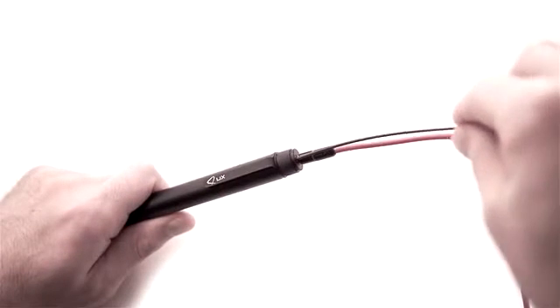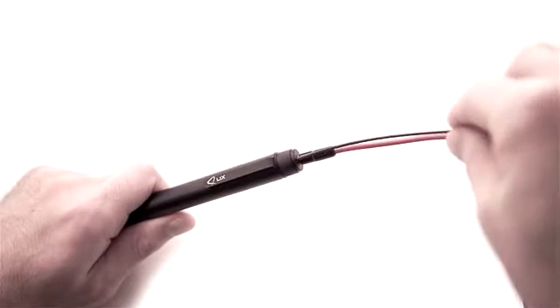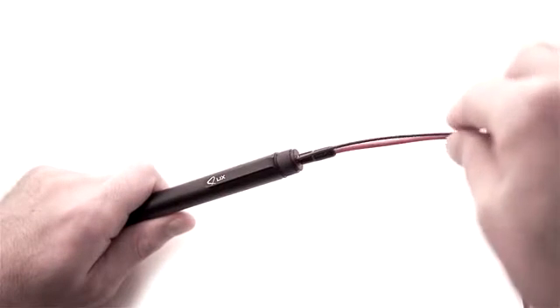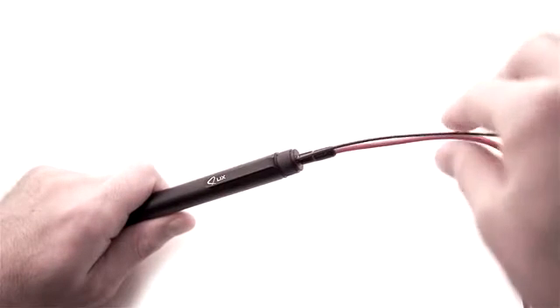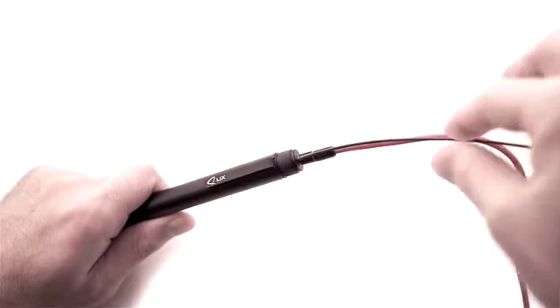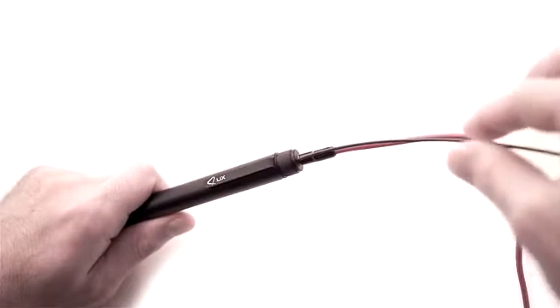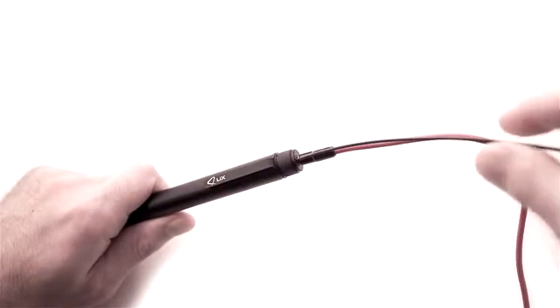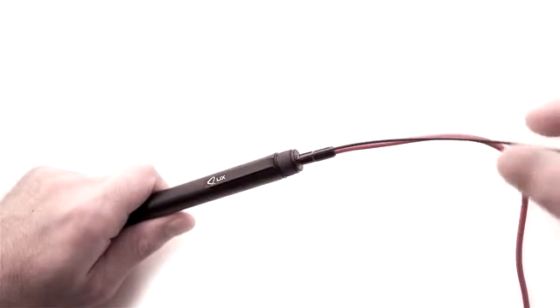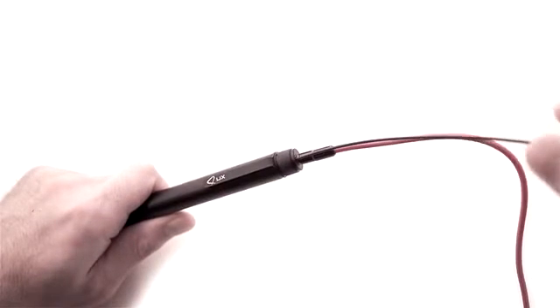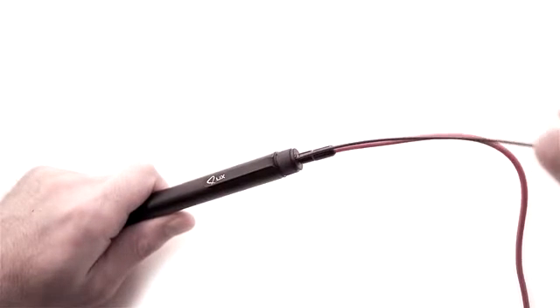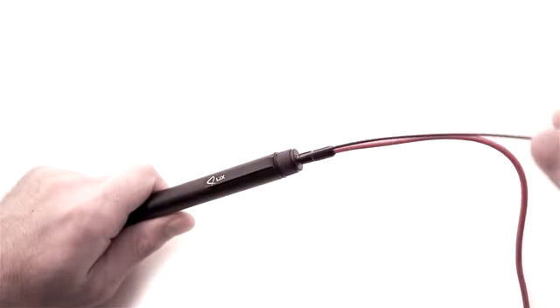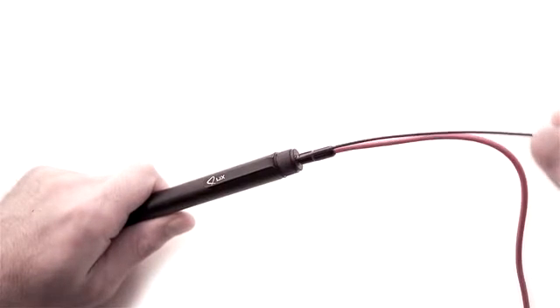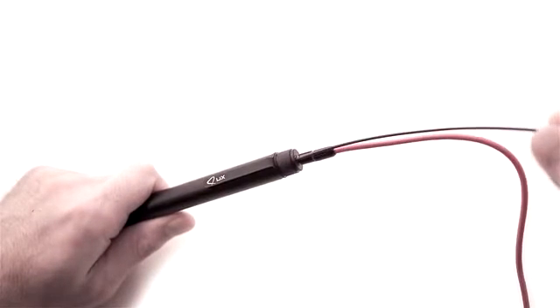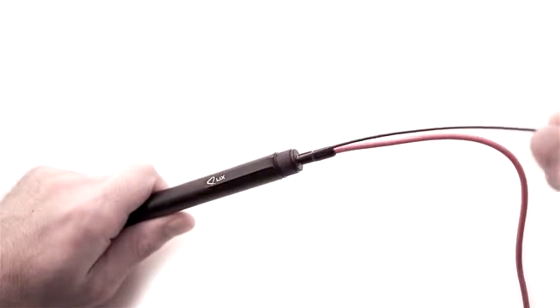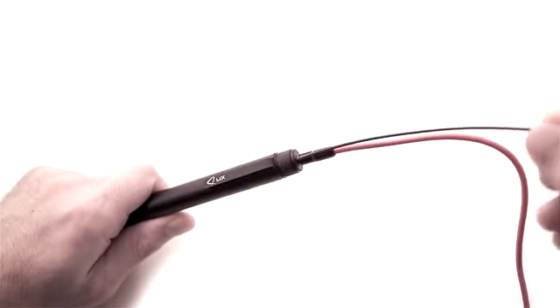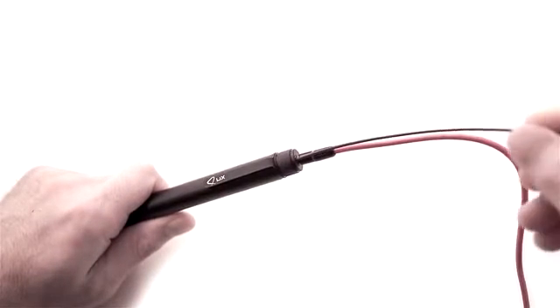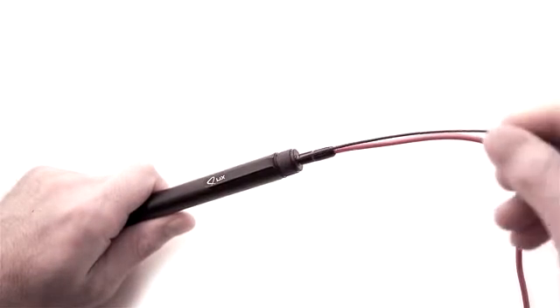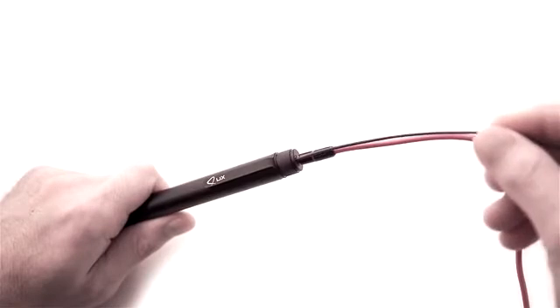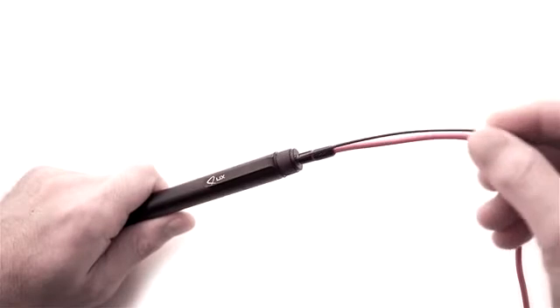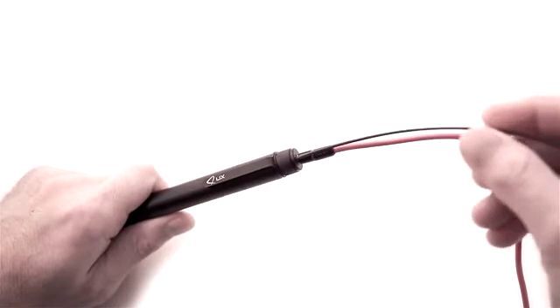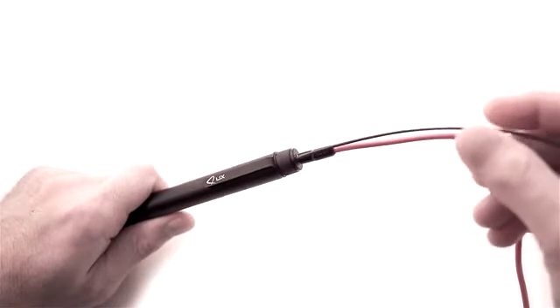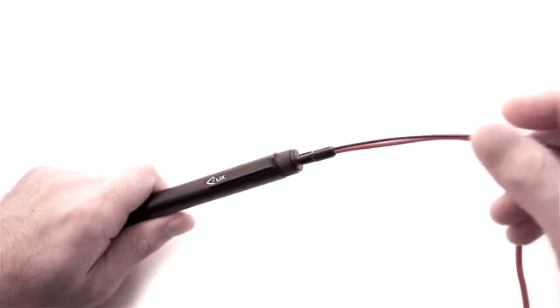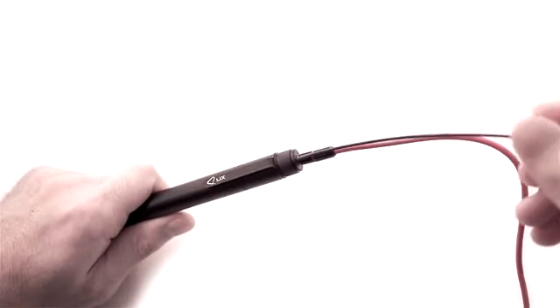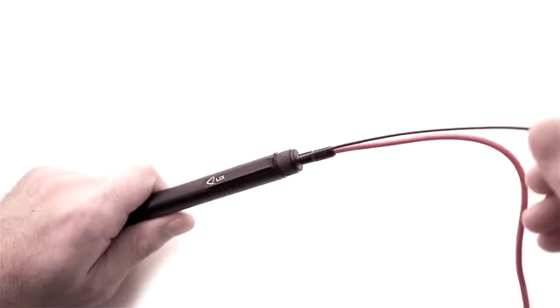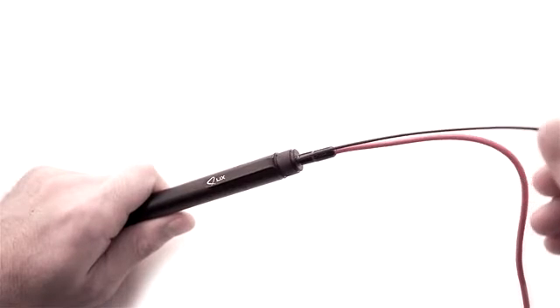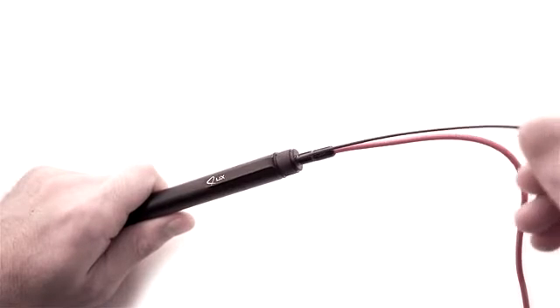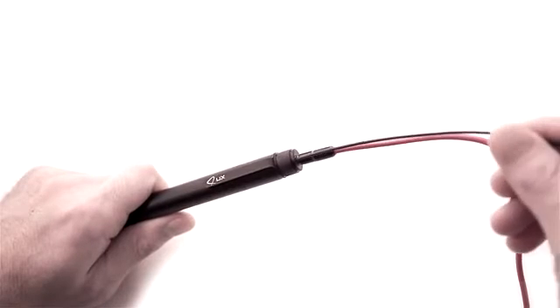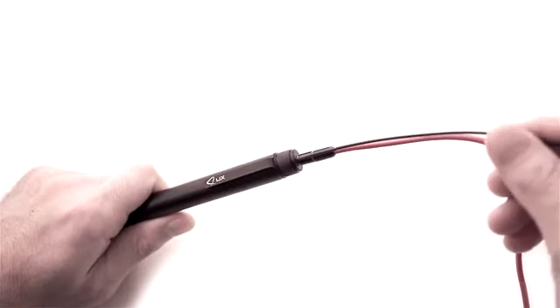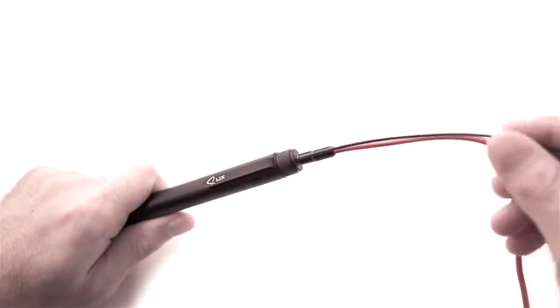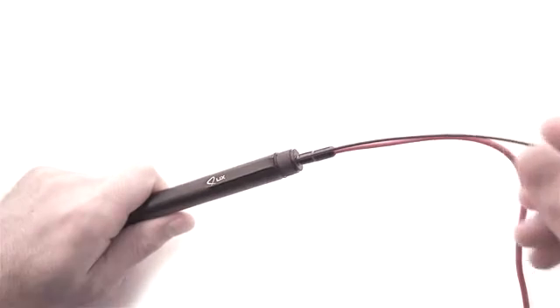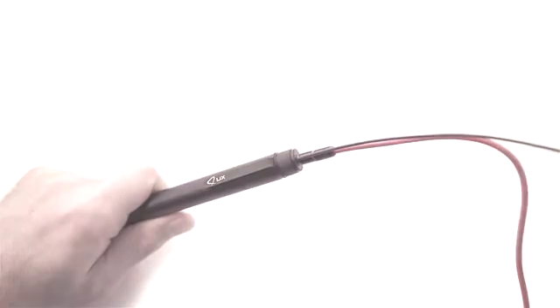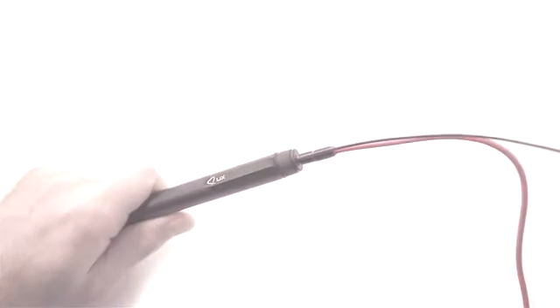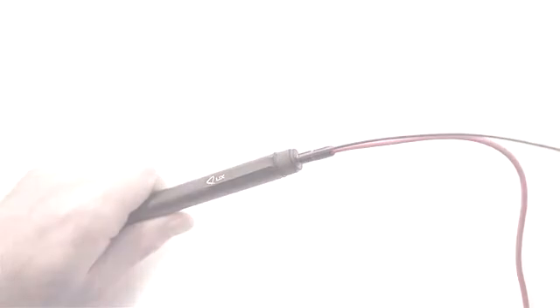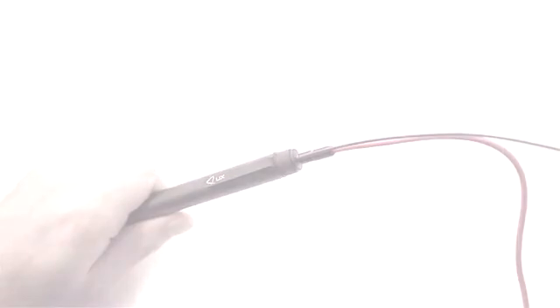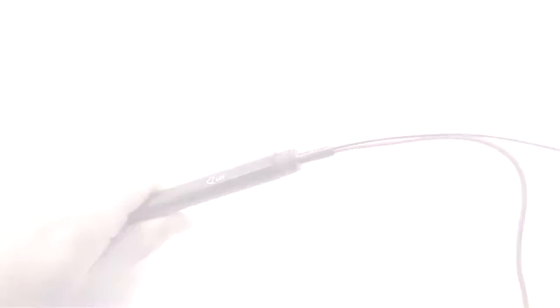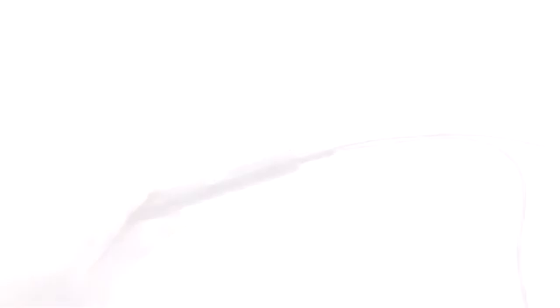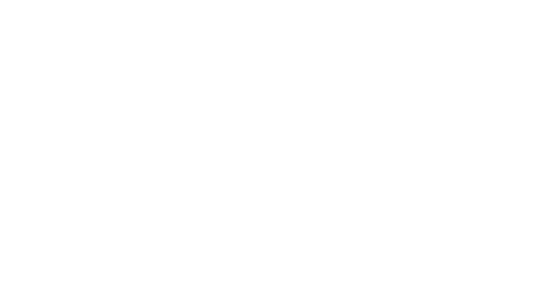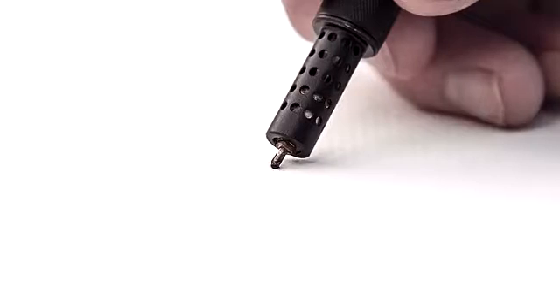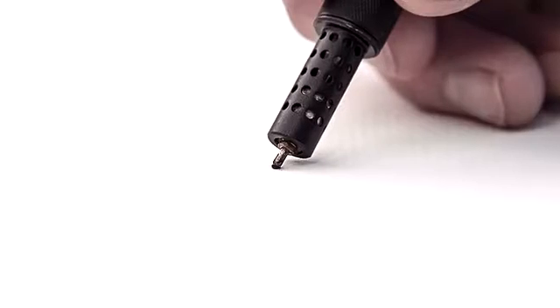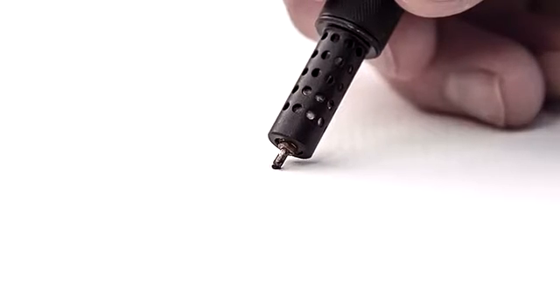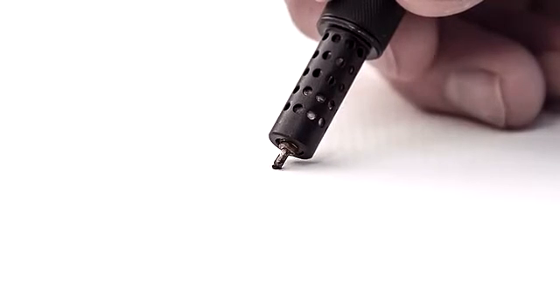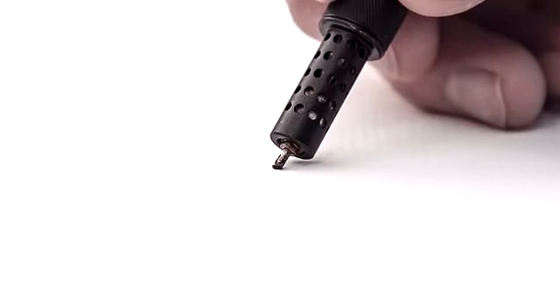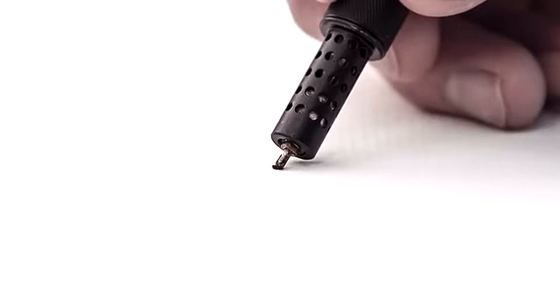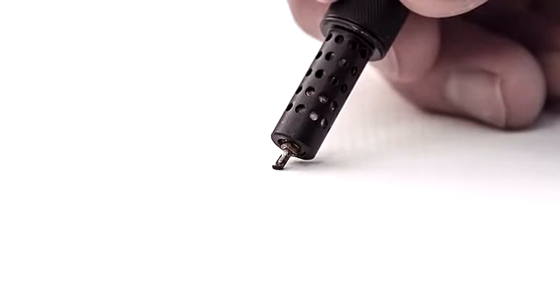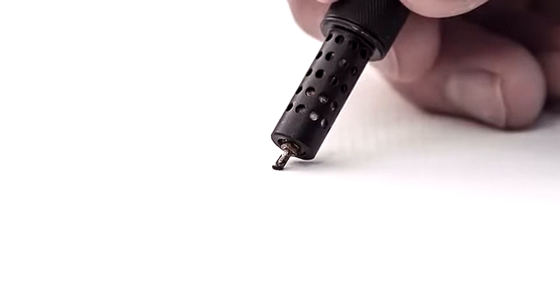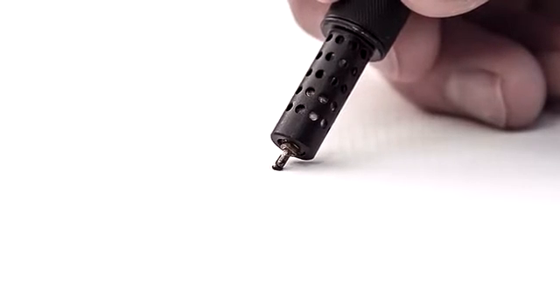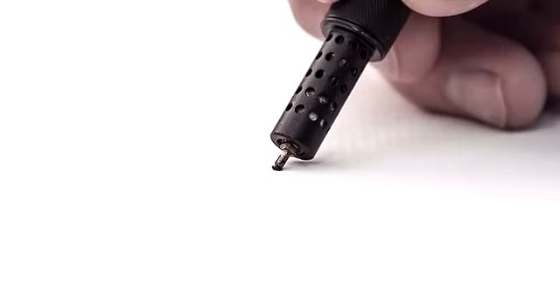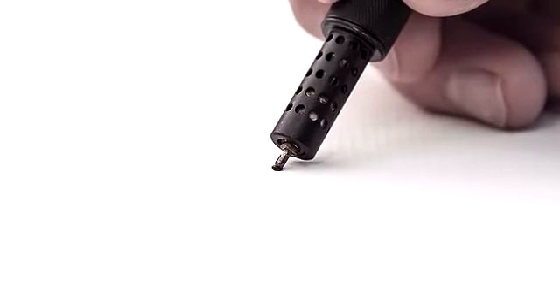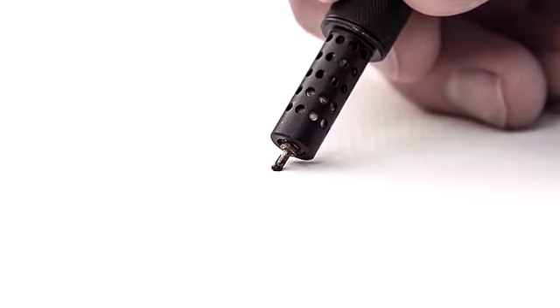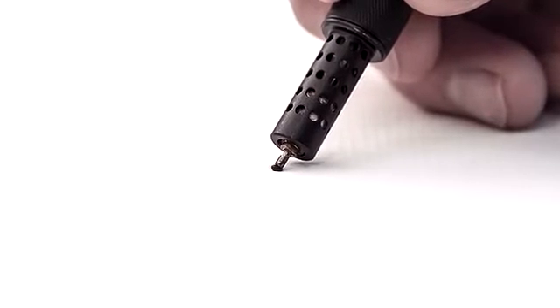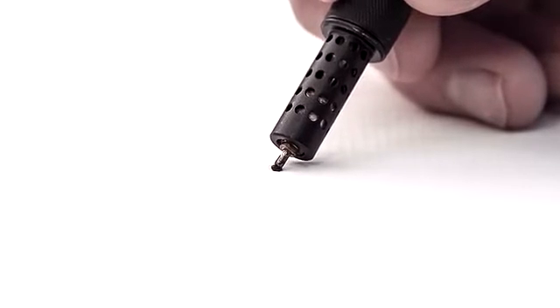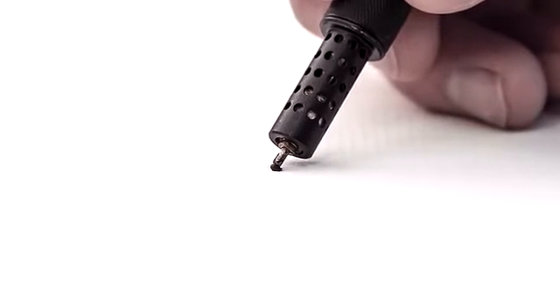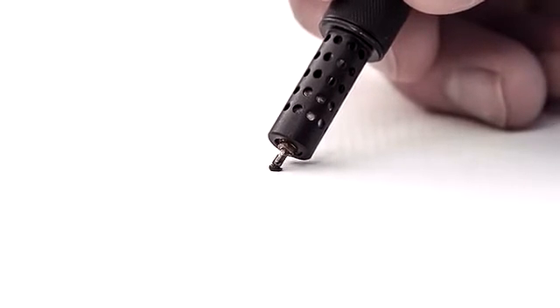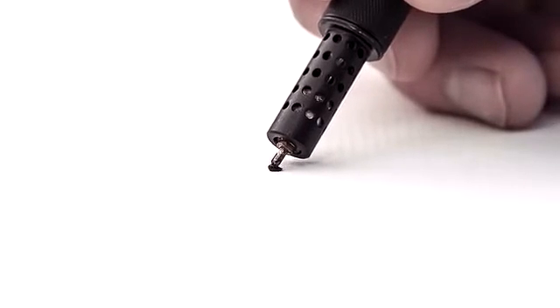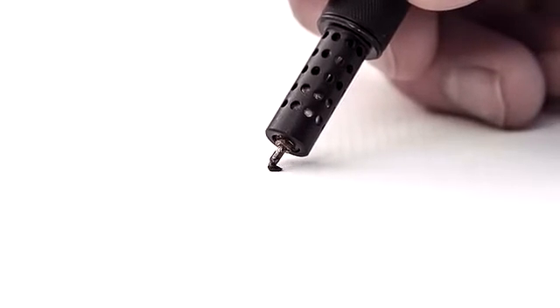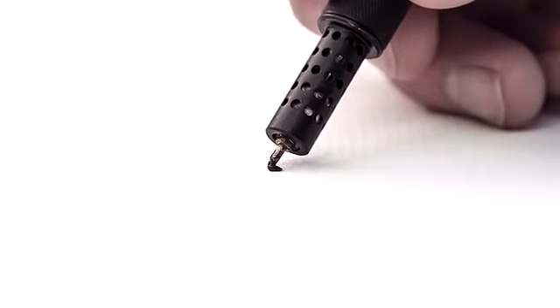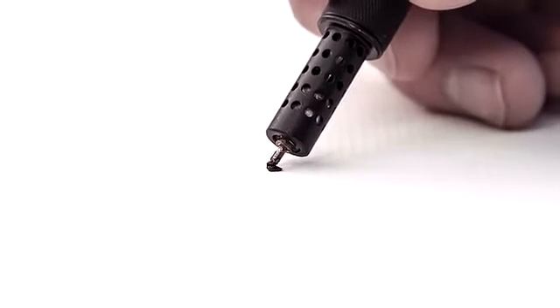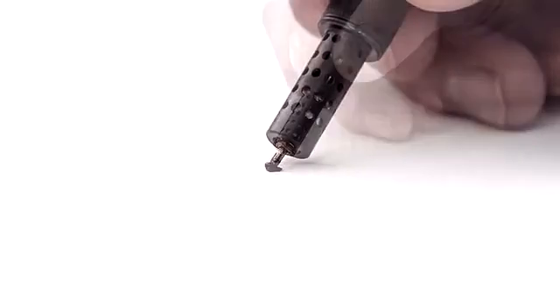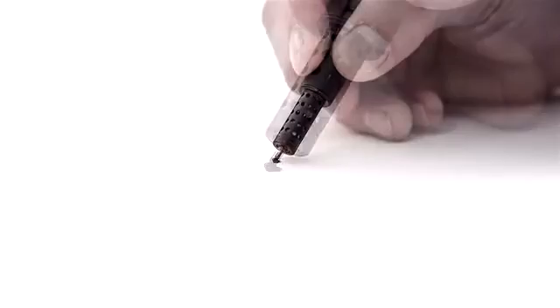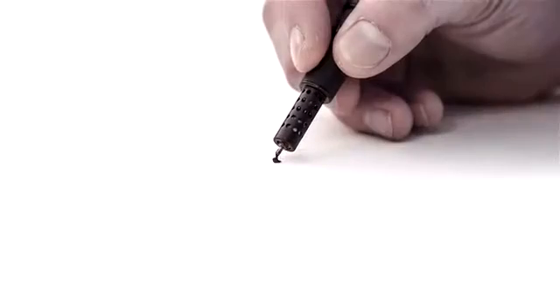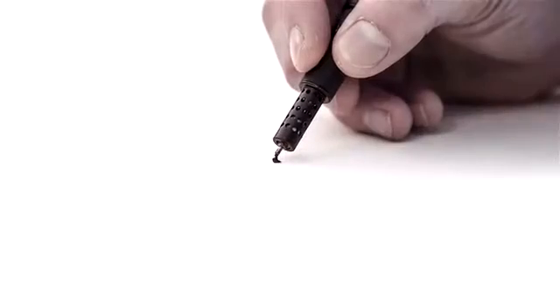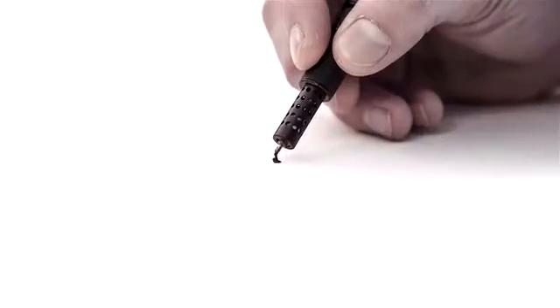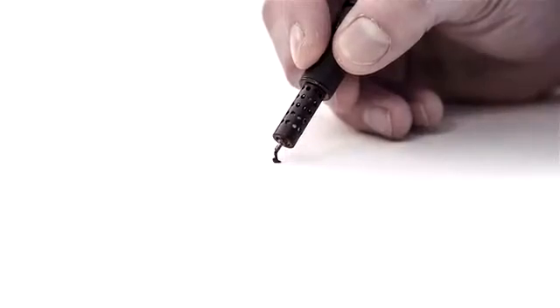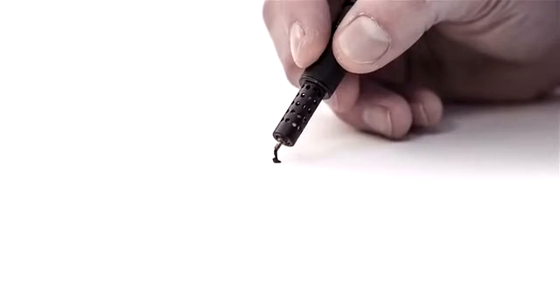LIX is a pen, but not one of the ordinary. Having the 3D ability, it enables you to doodle in the air.